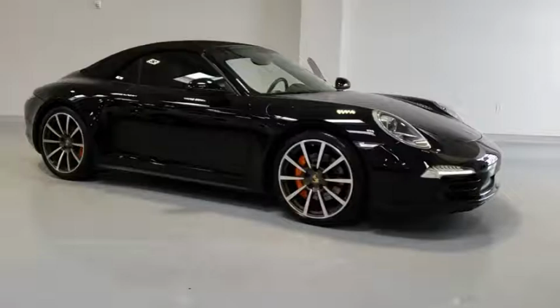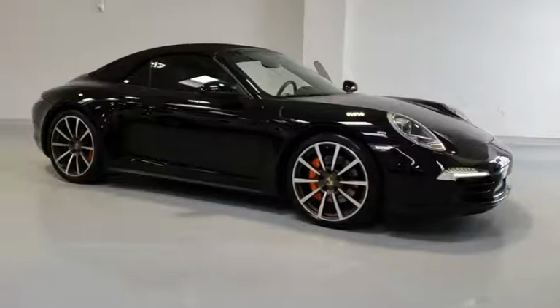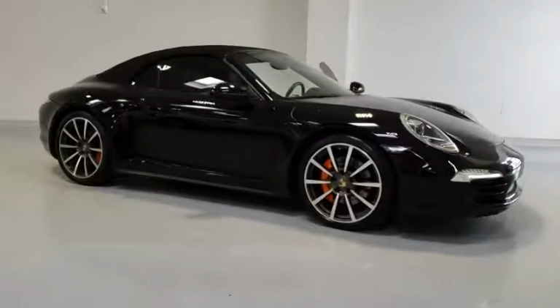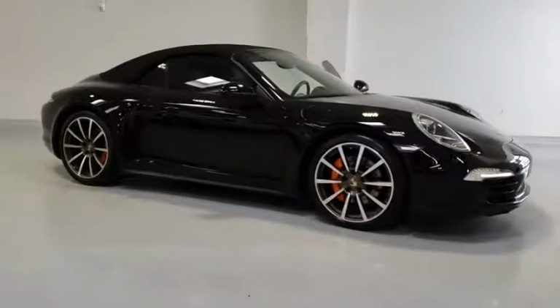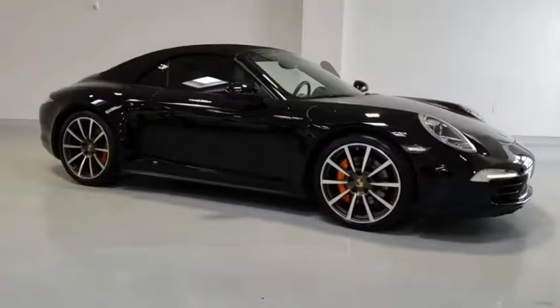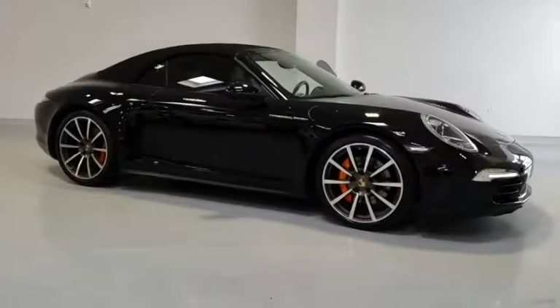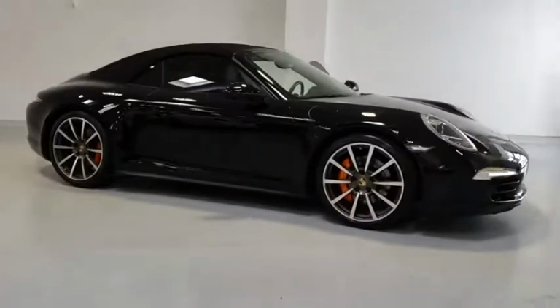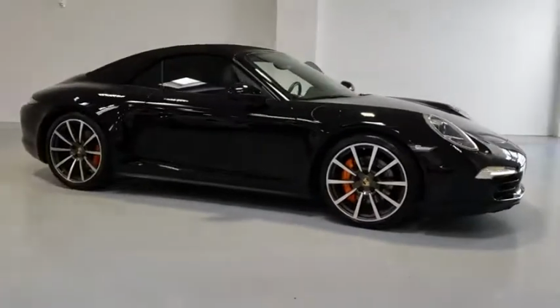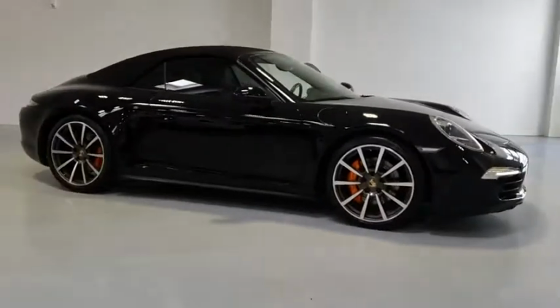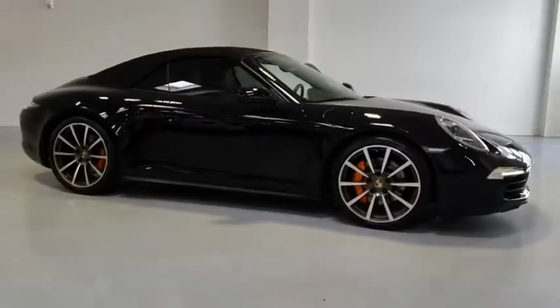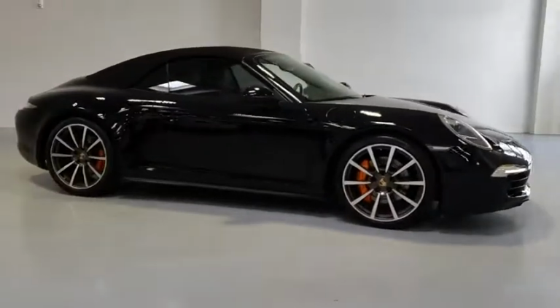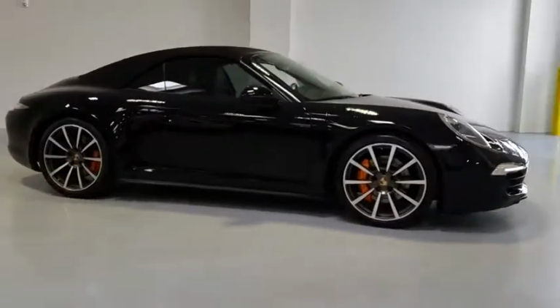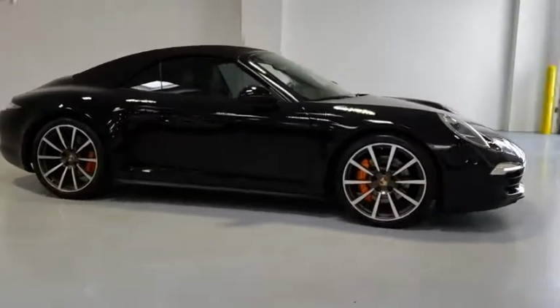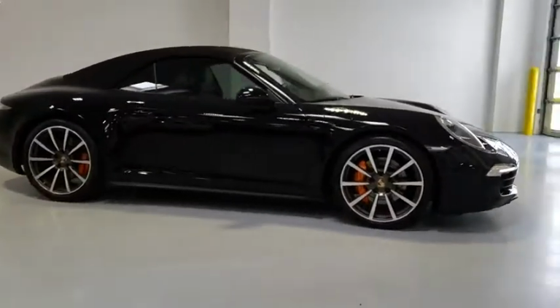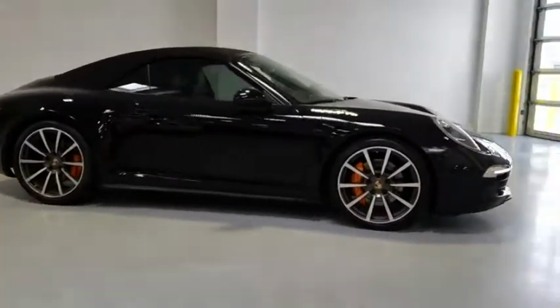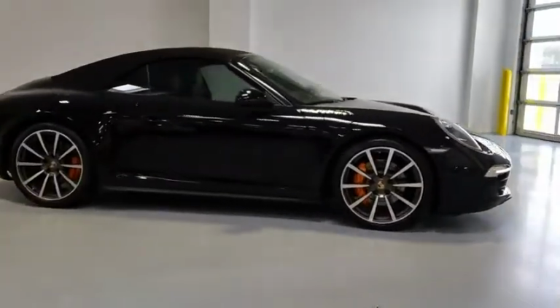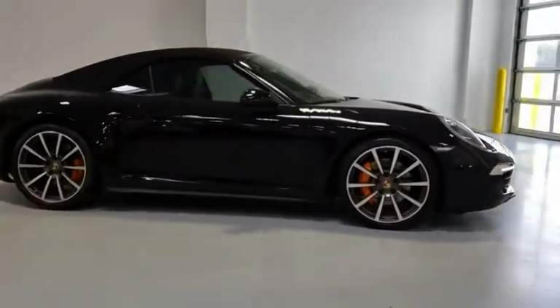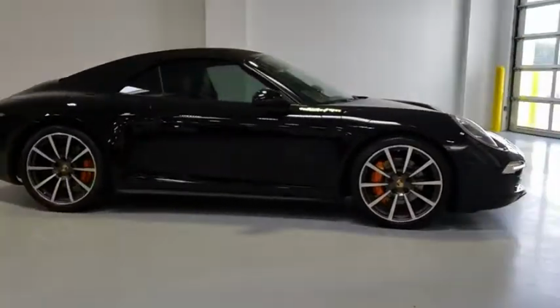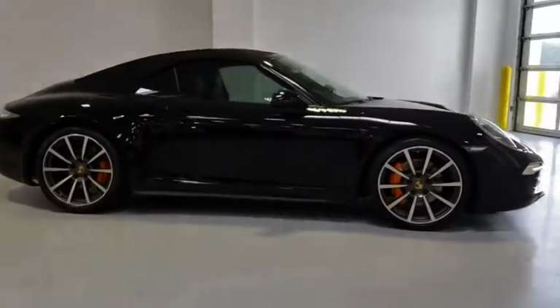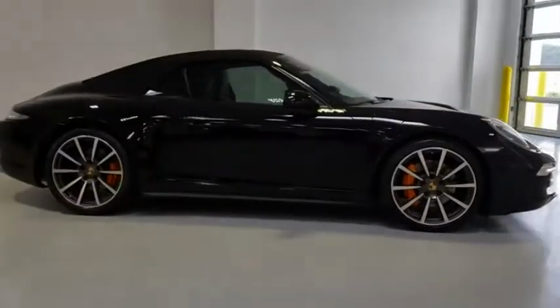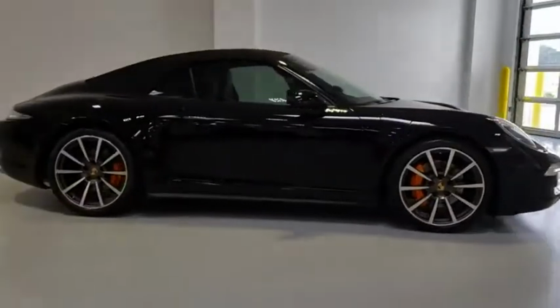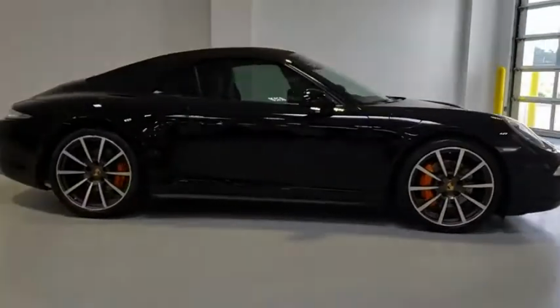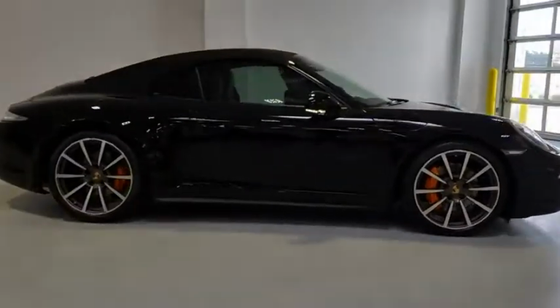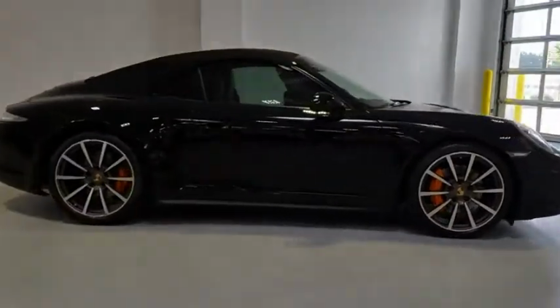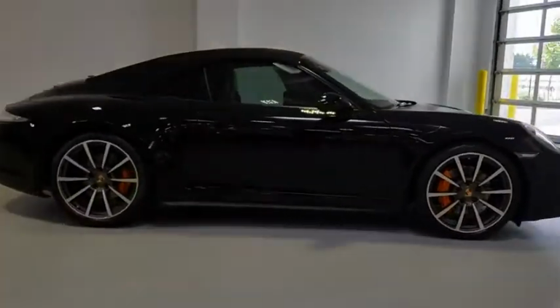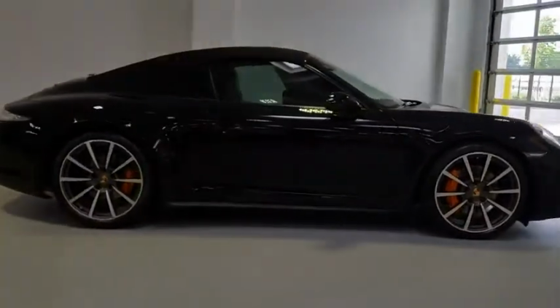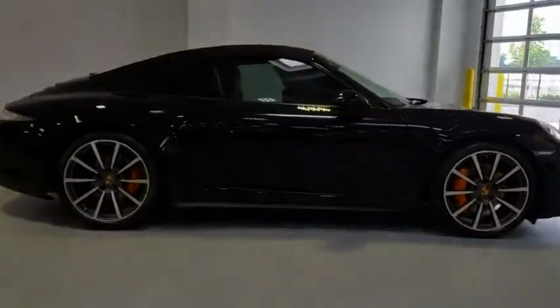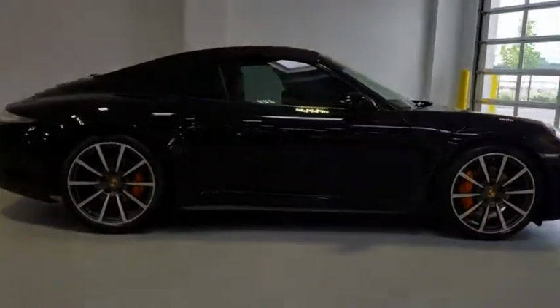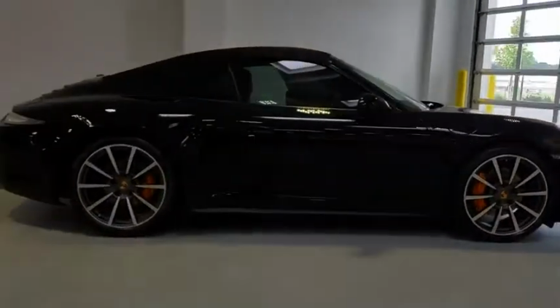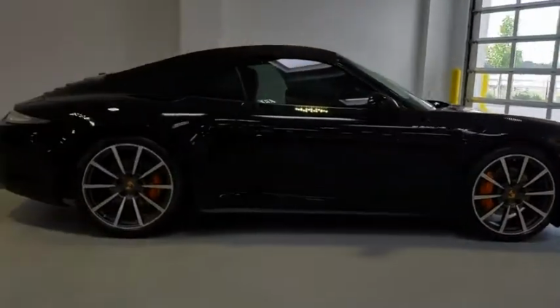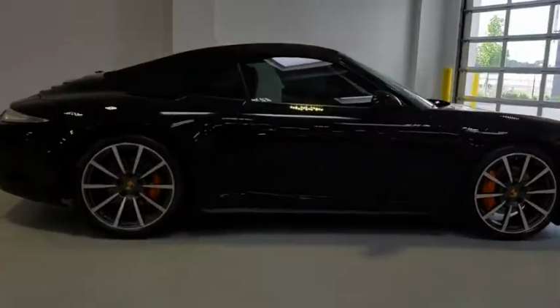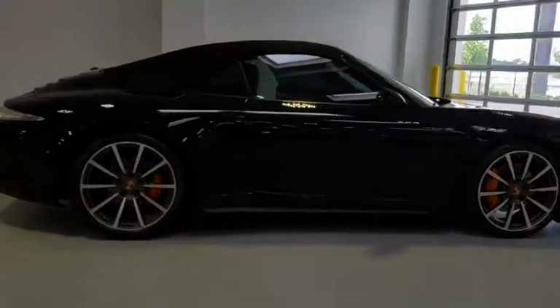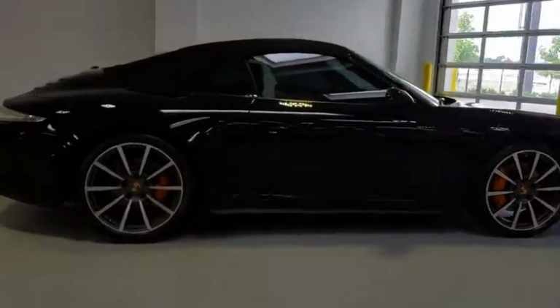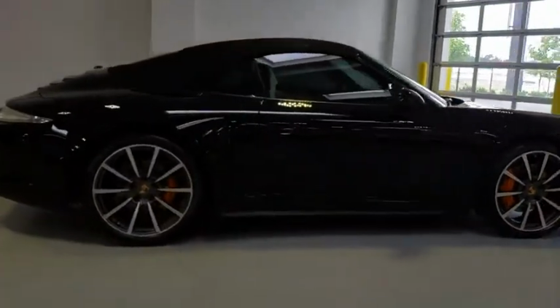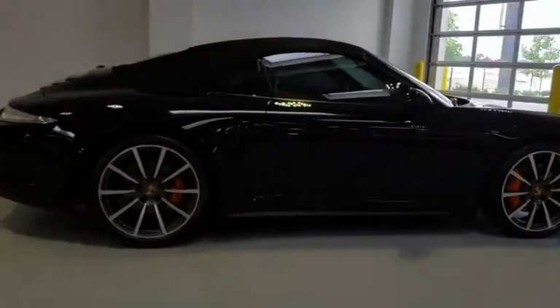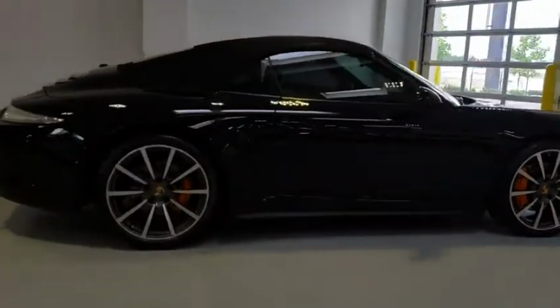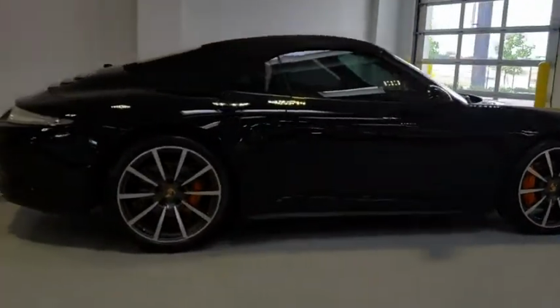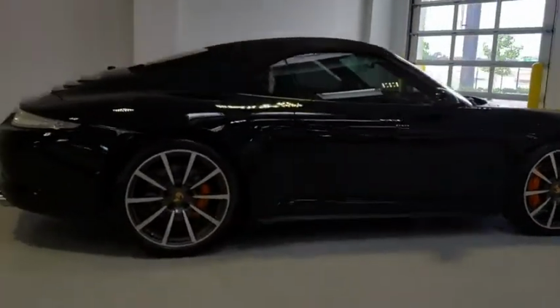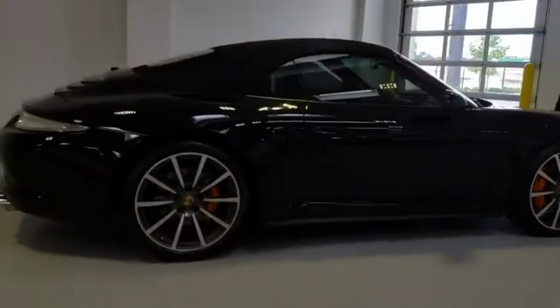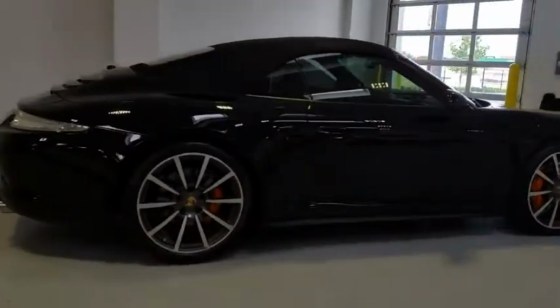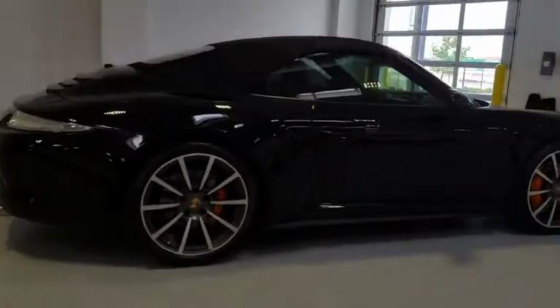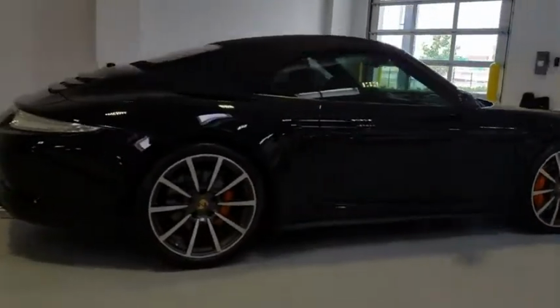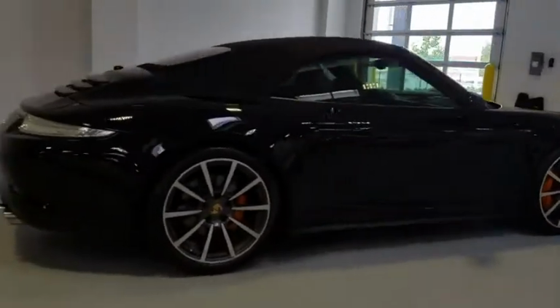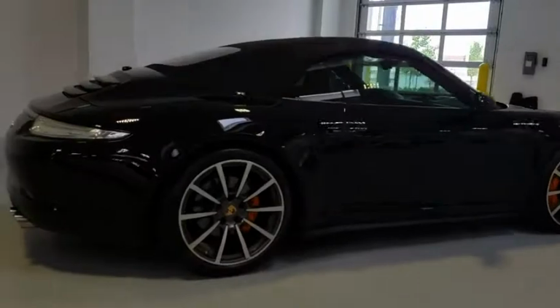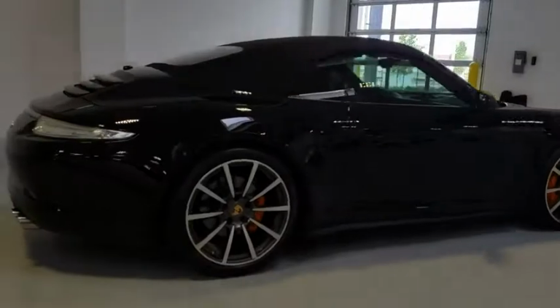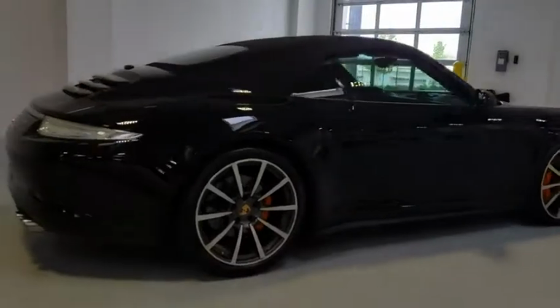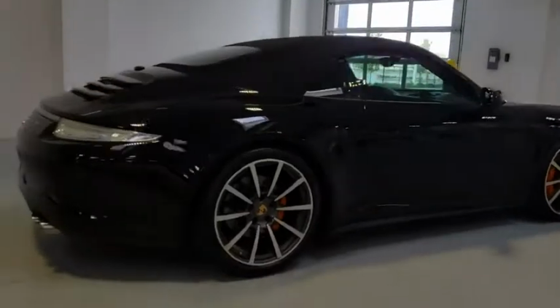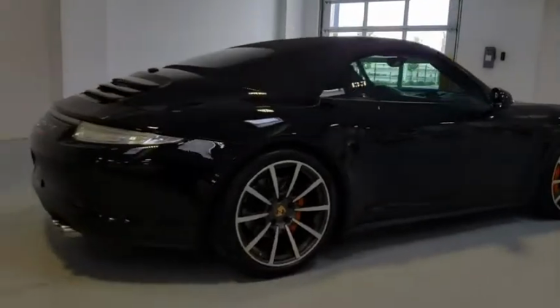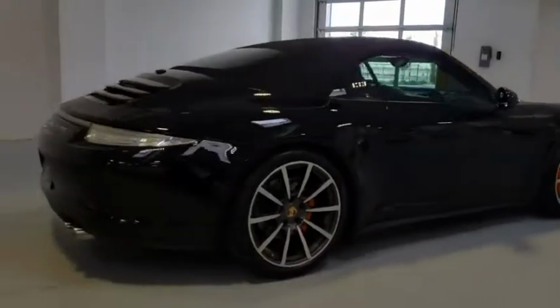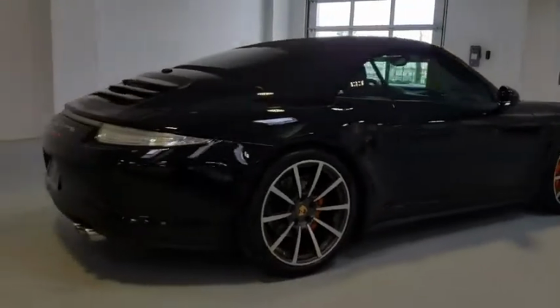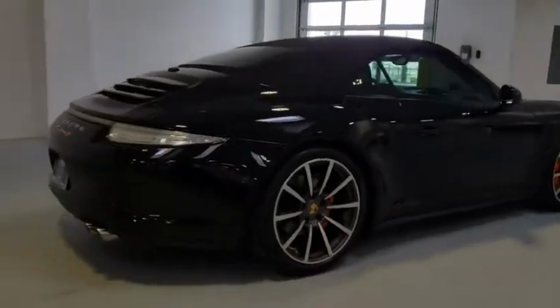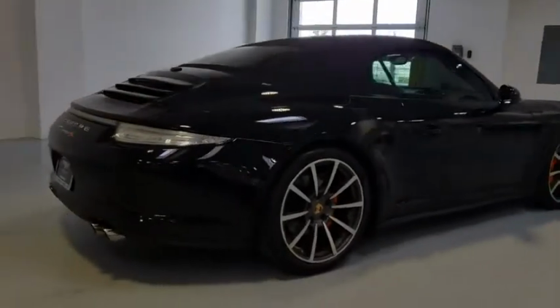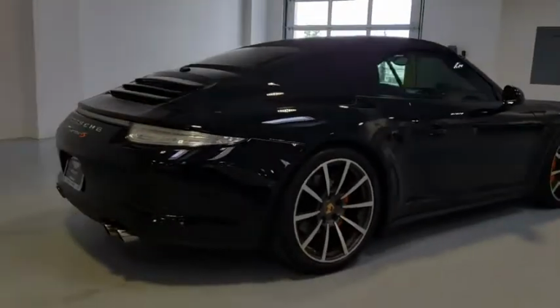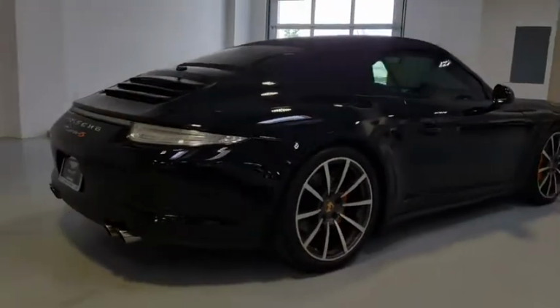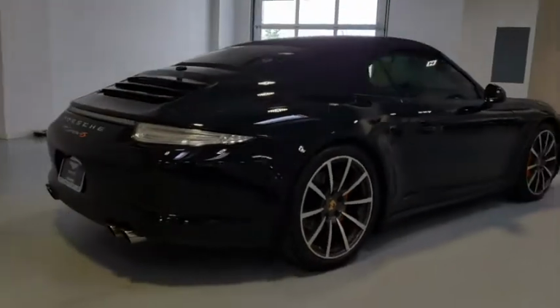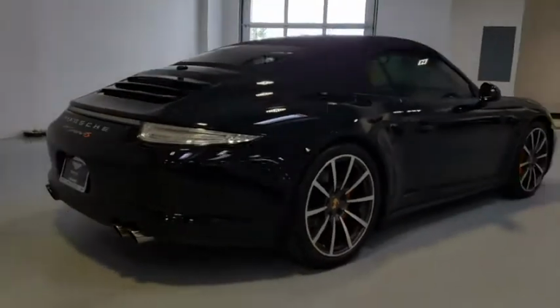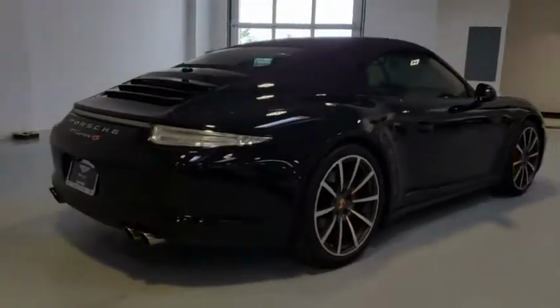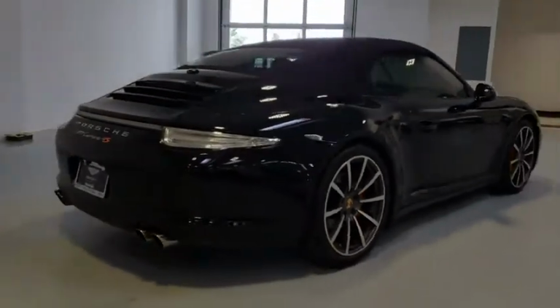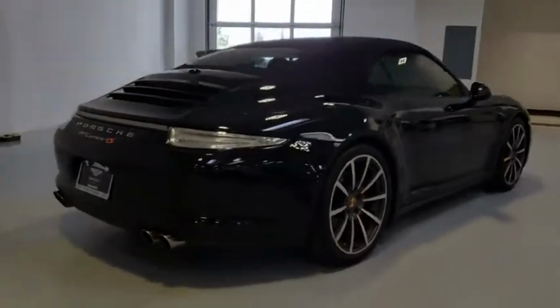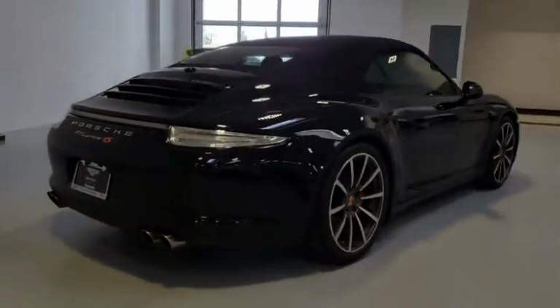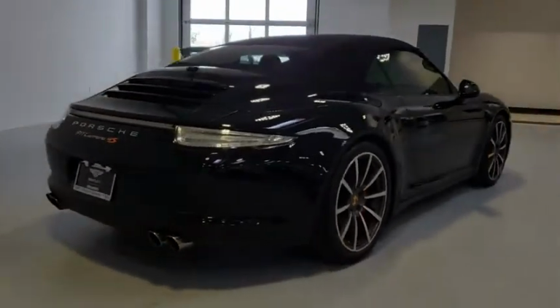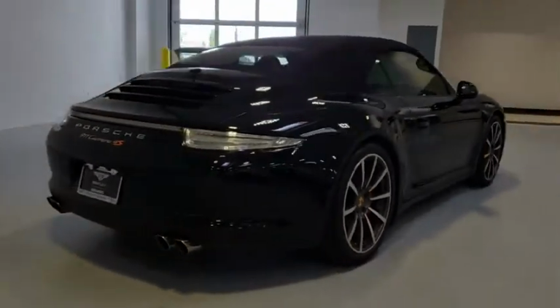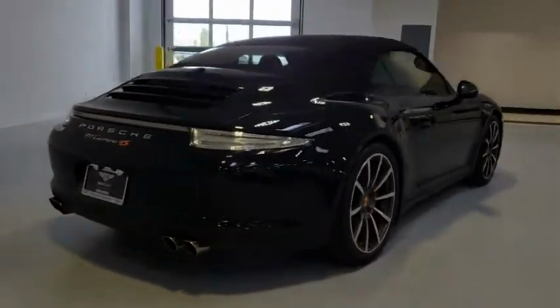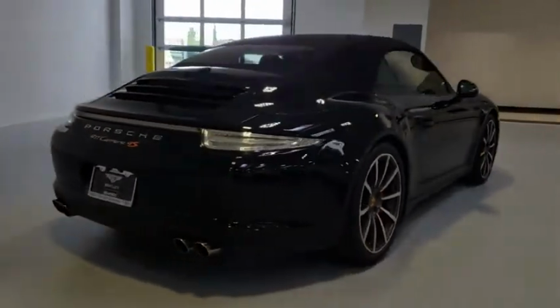The 2013 Porsche 911 — safety and dynamics, coupled with inner strength. A legend.